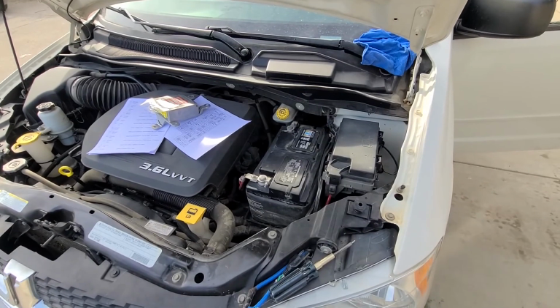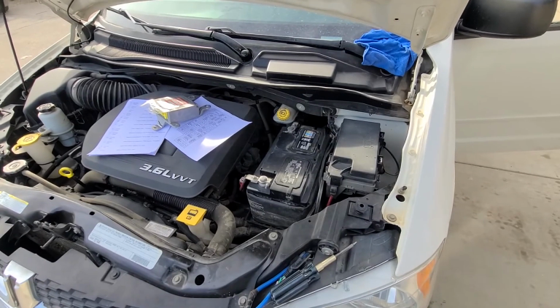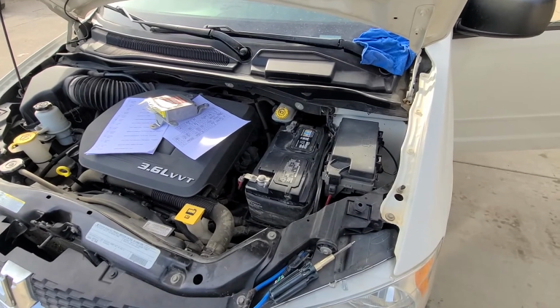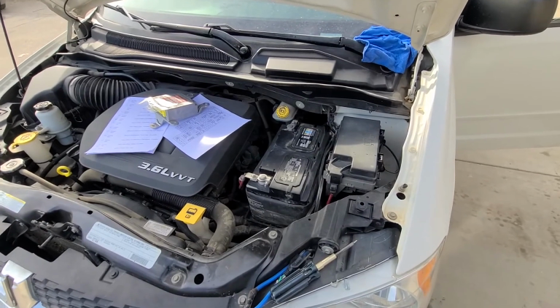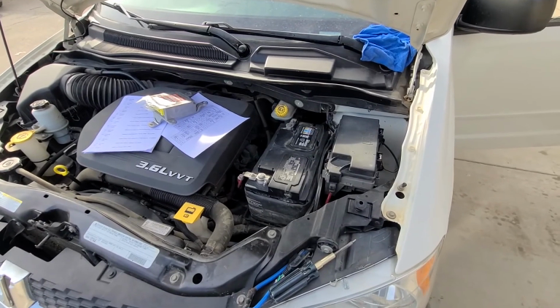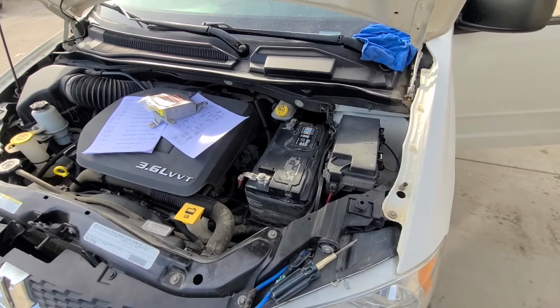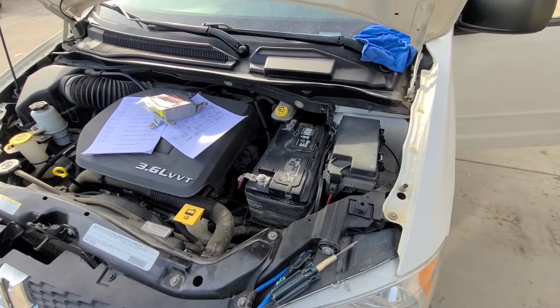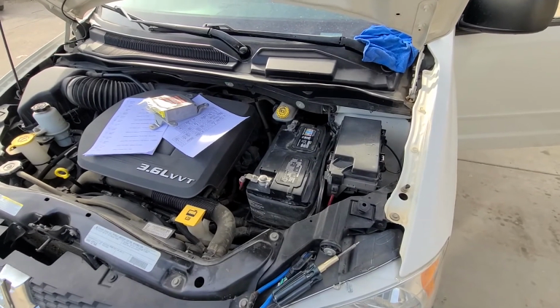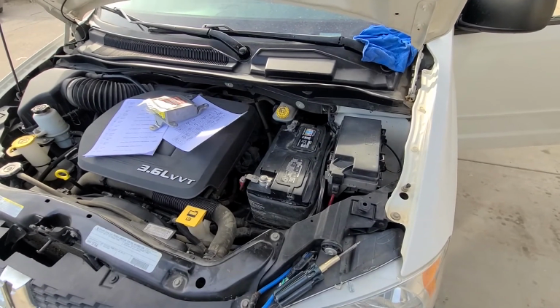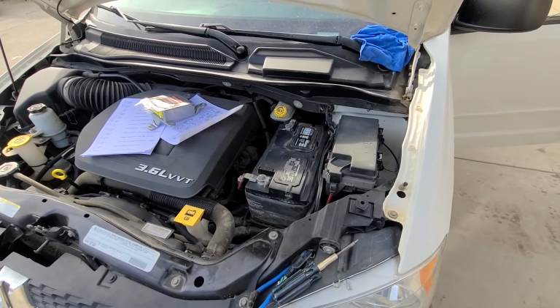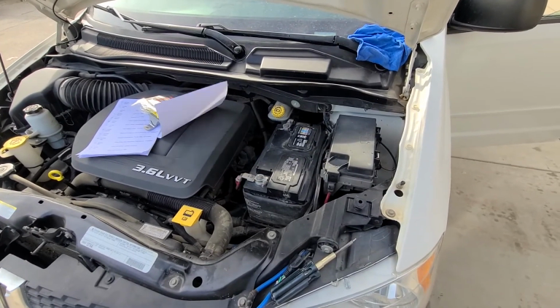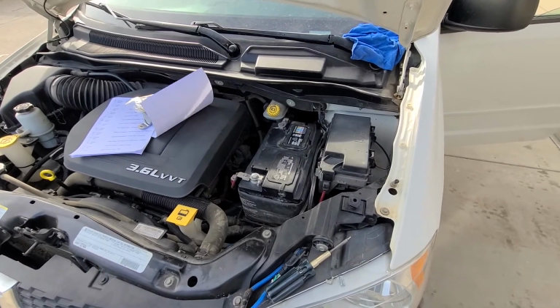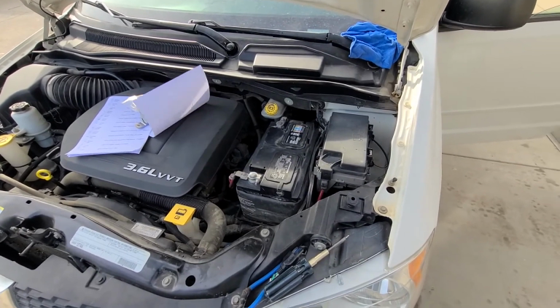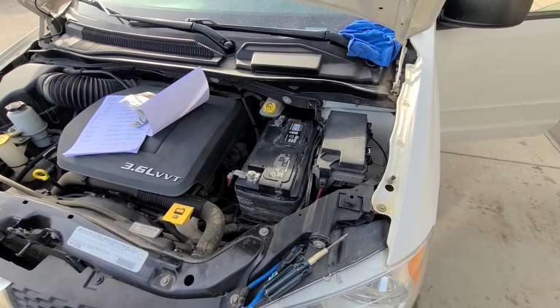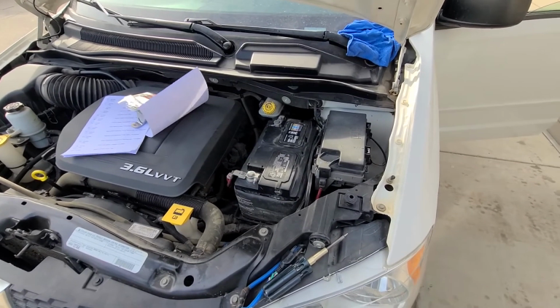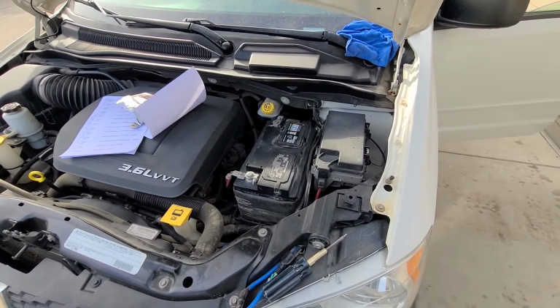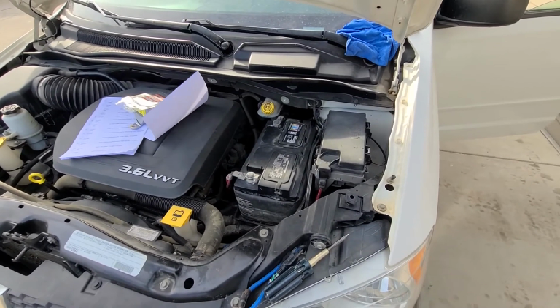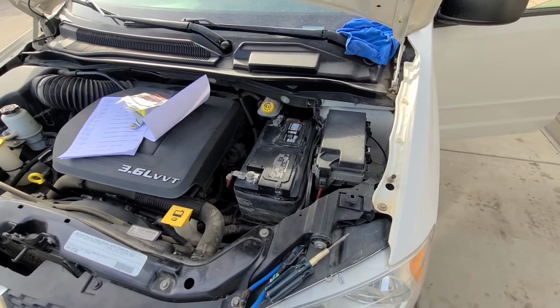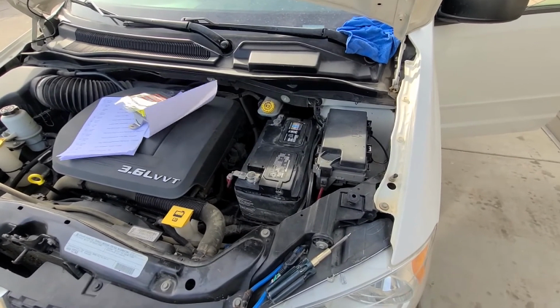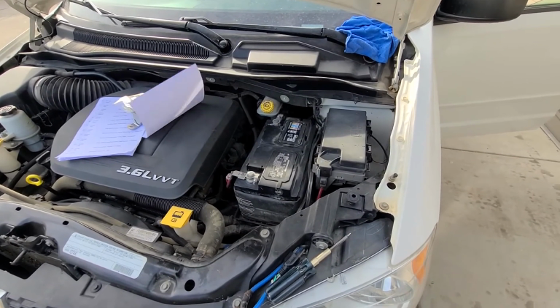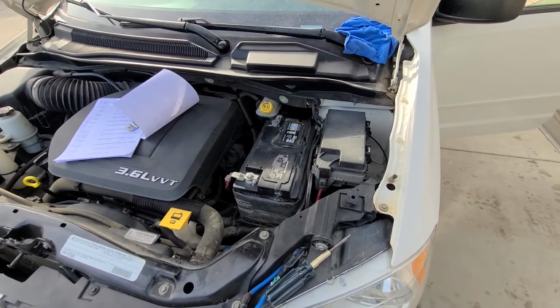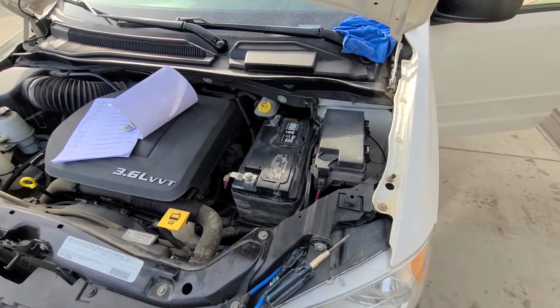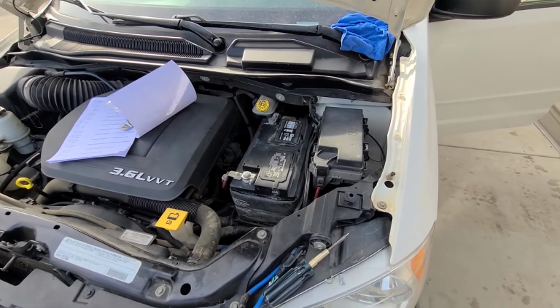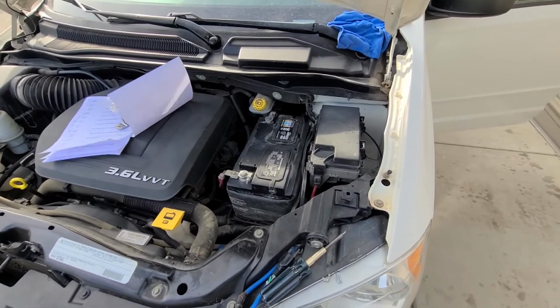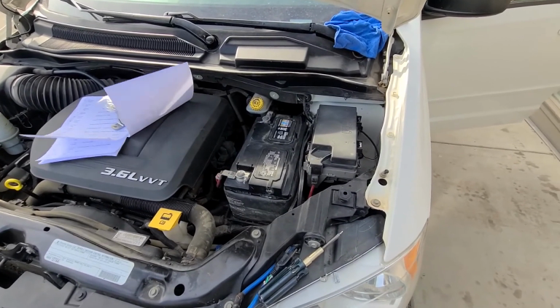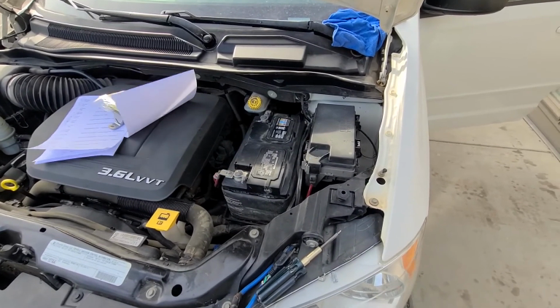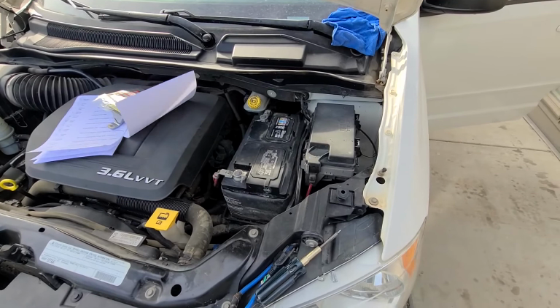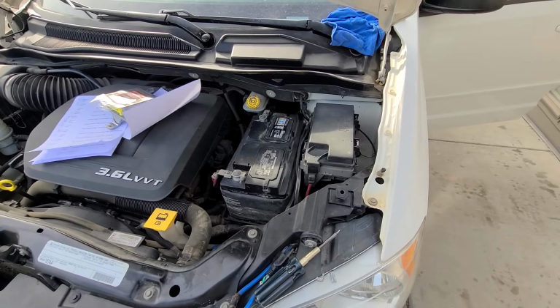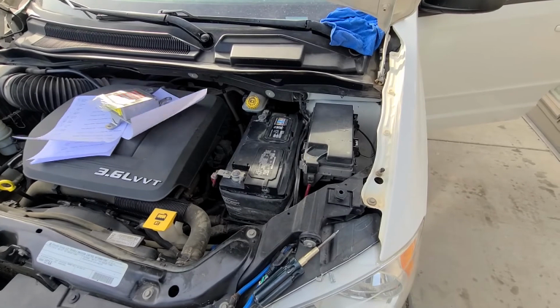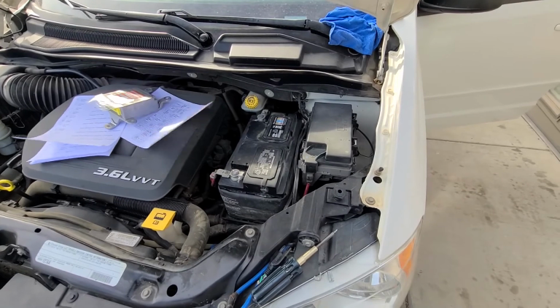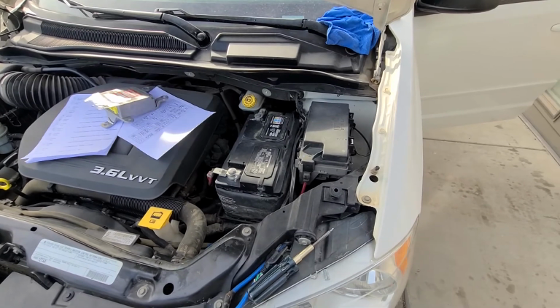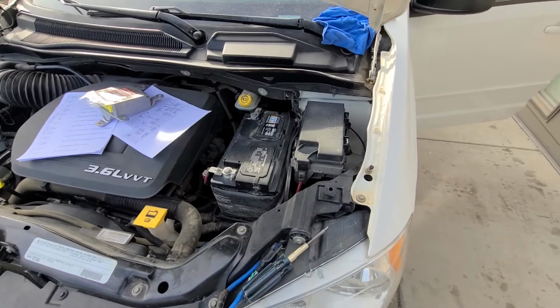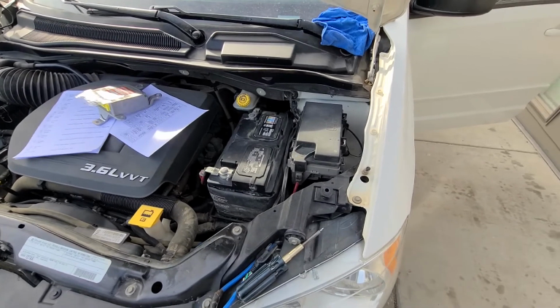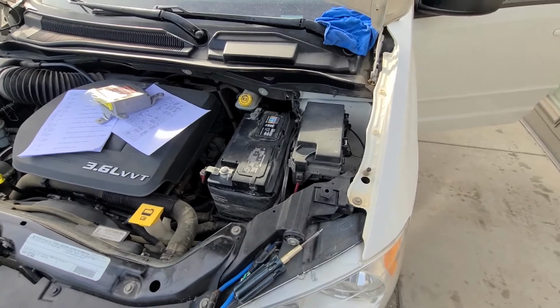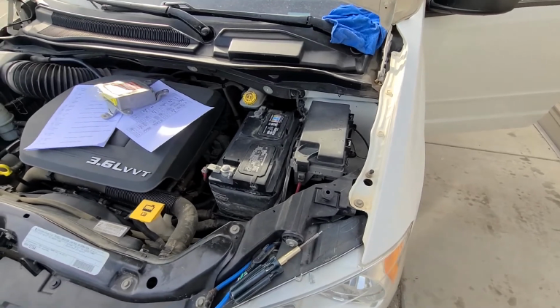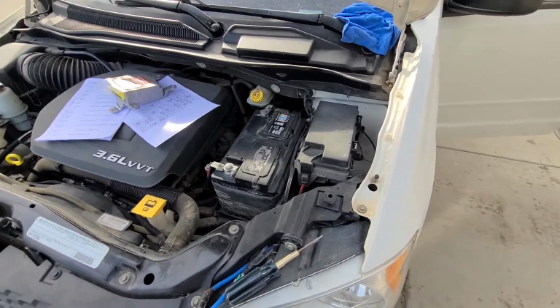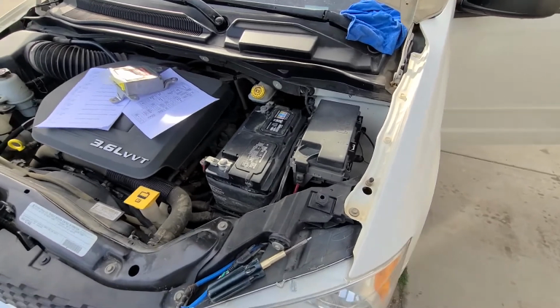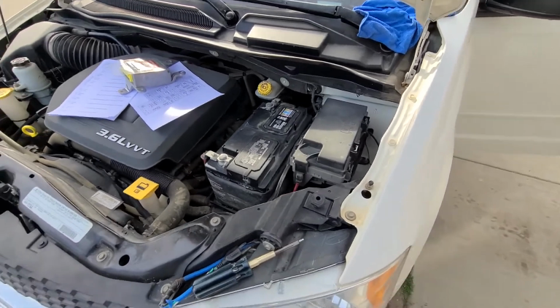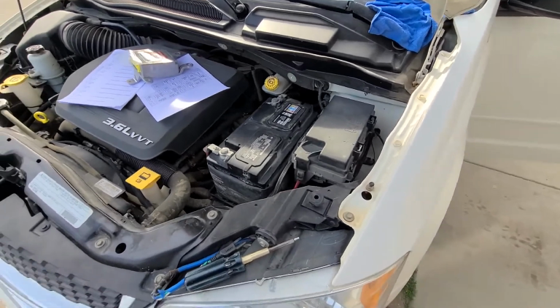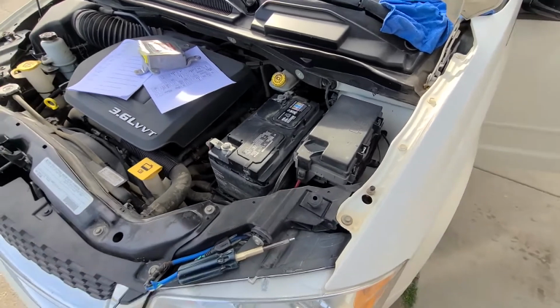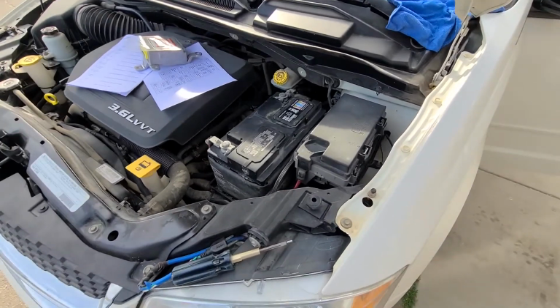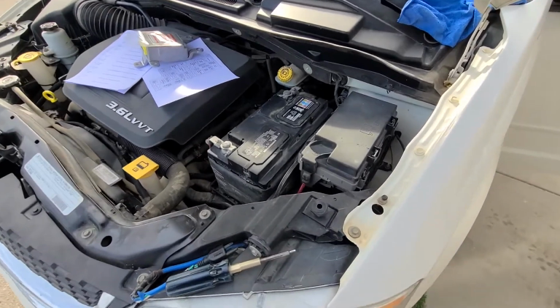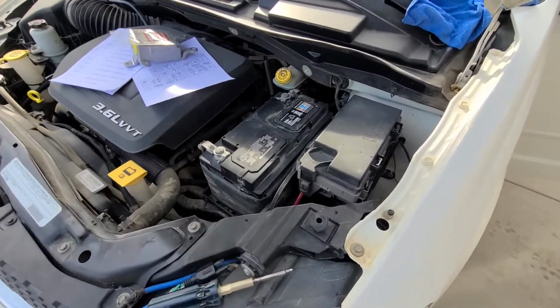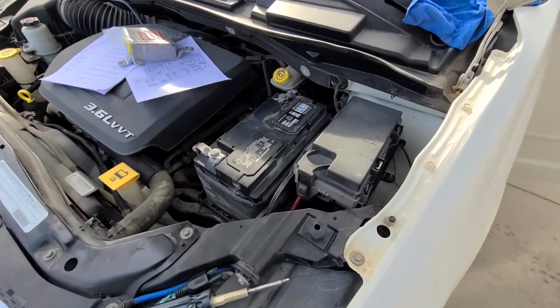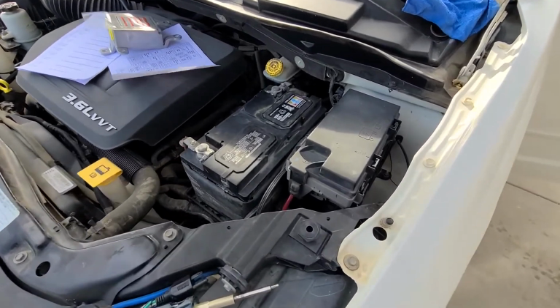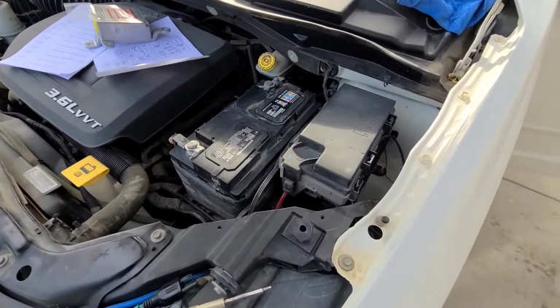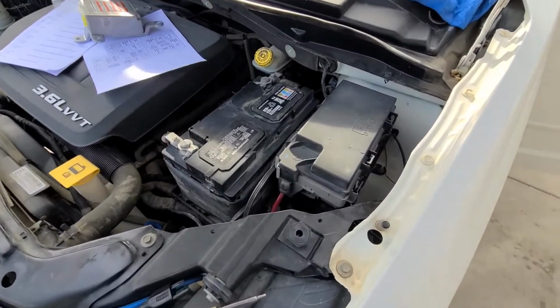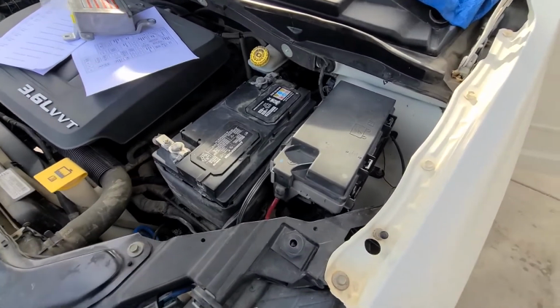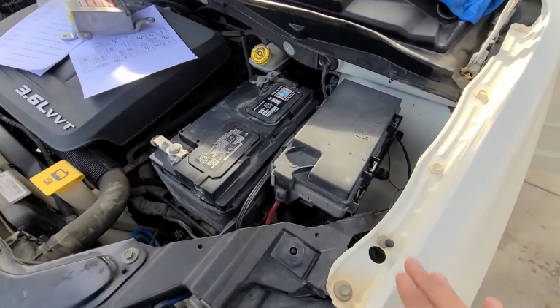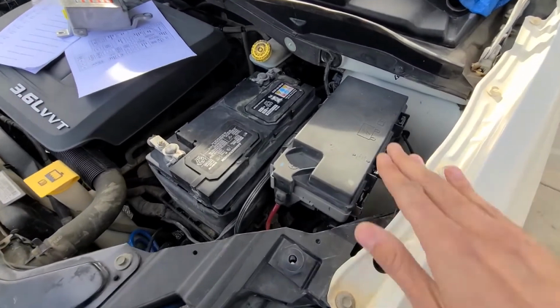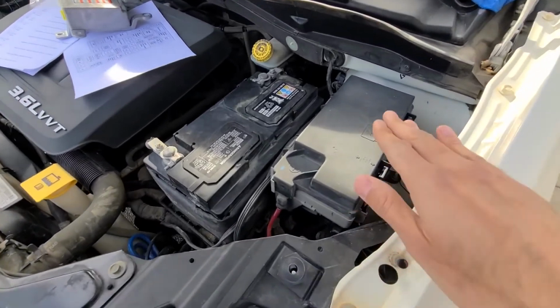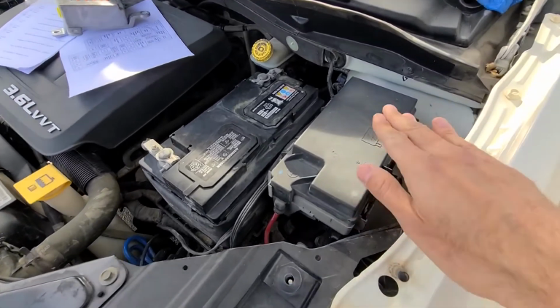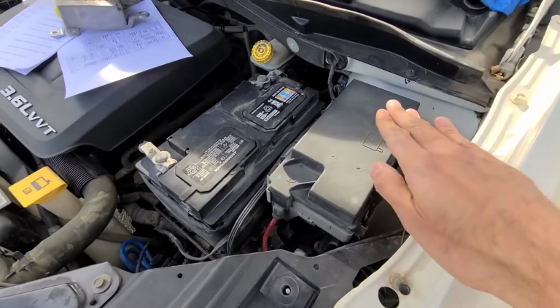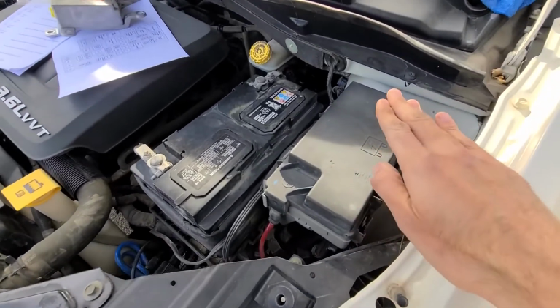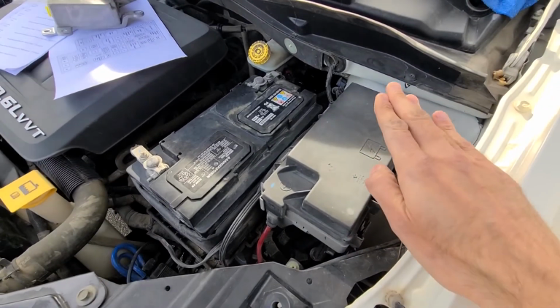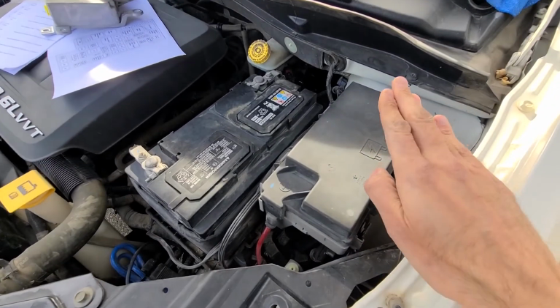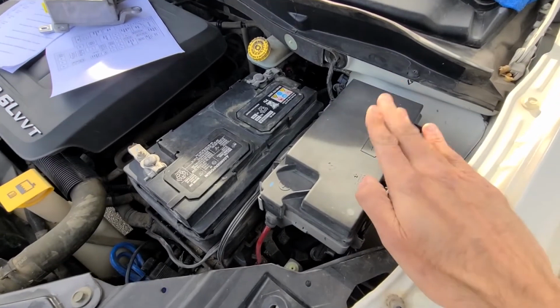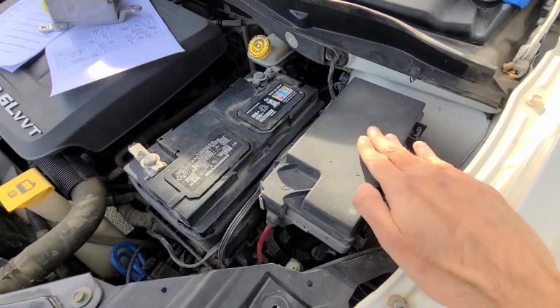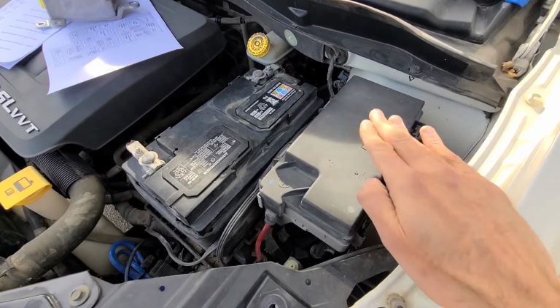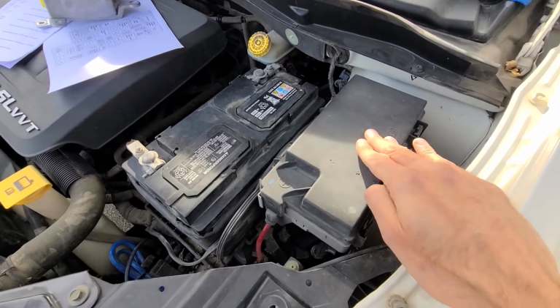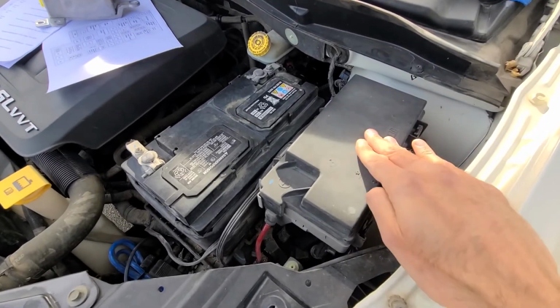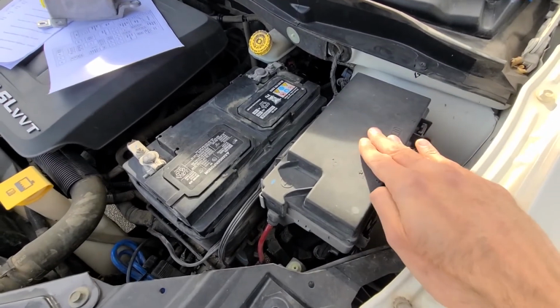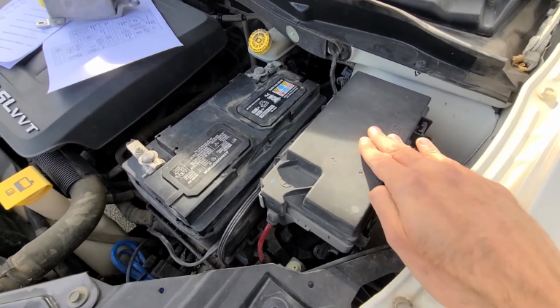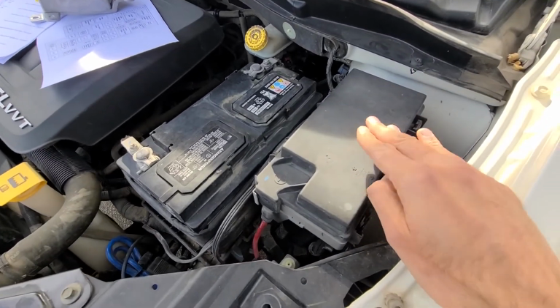The power memory seat fuse is located in the main fuse box, which is under the front hood just next to the battery.